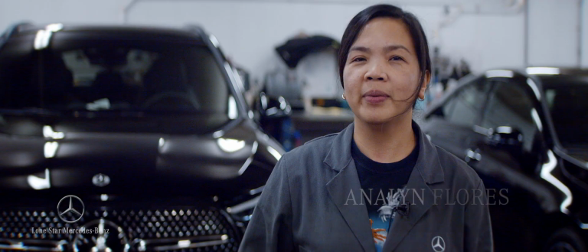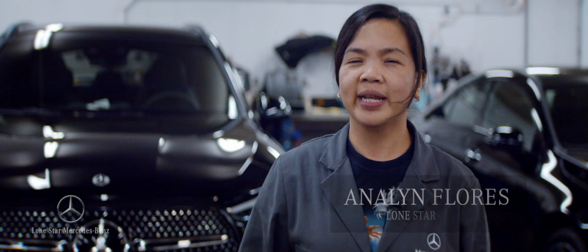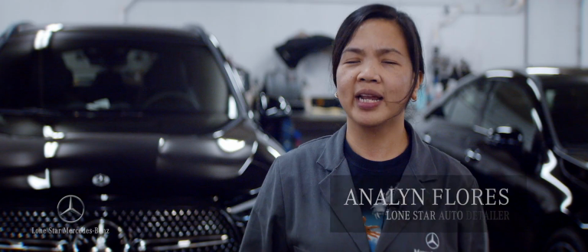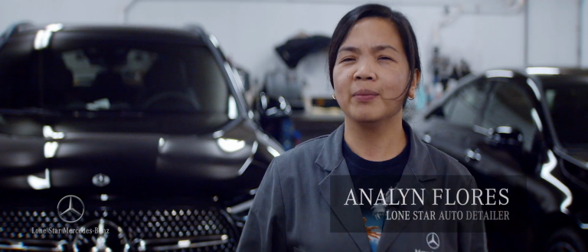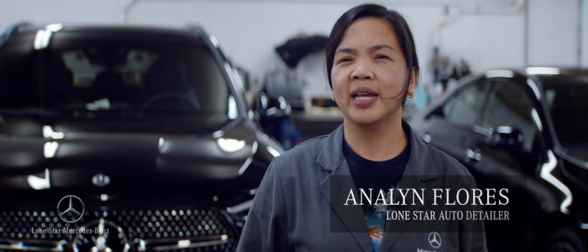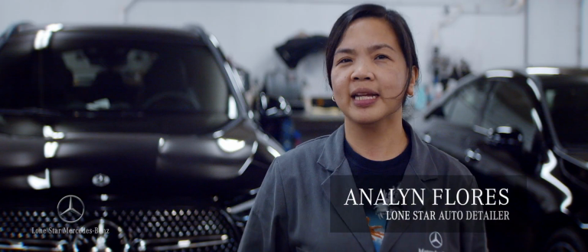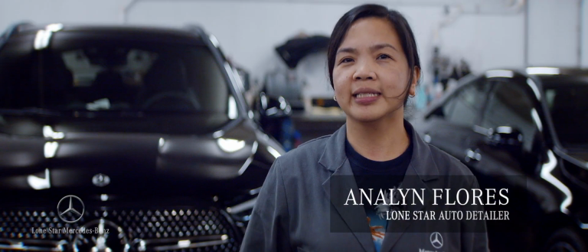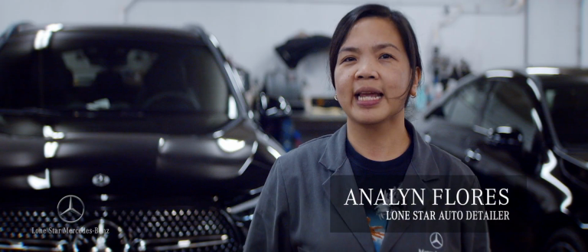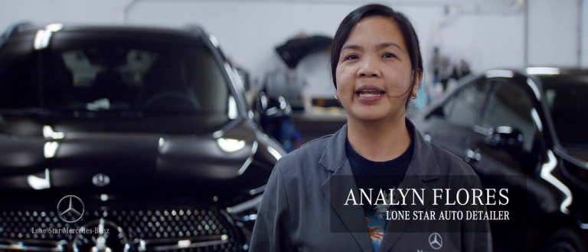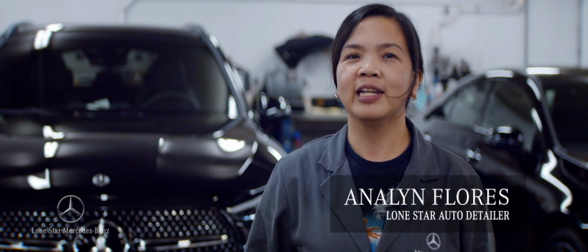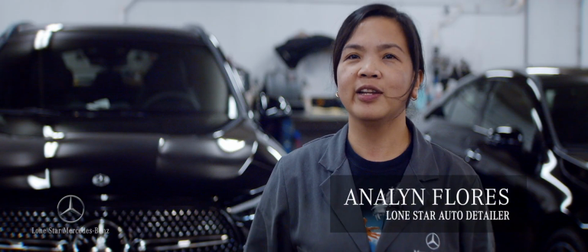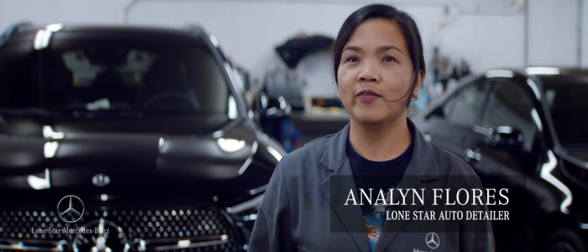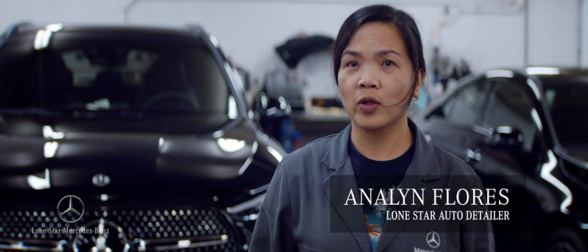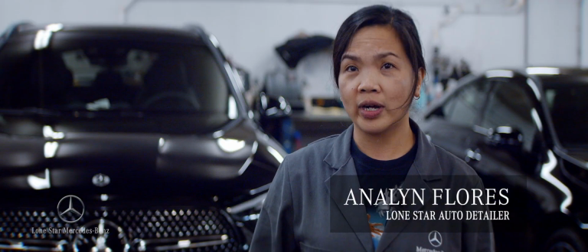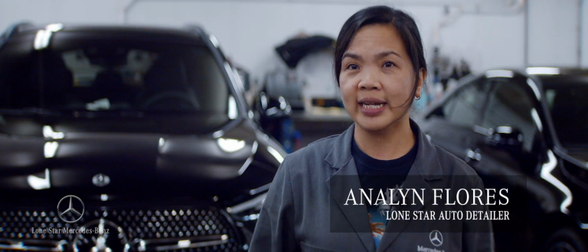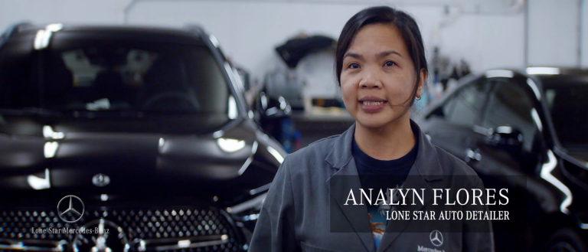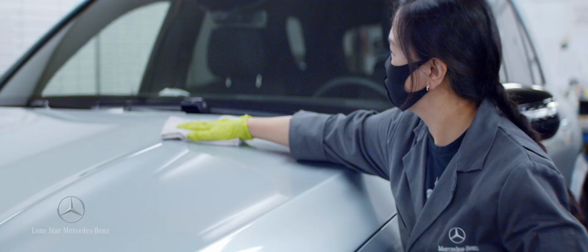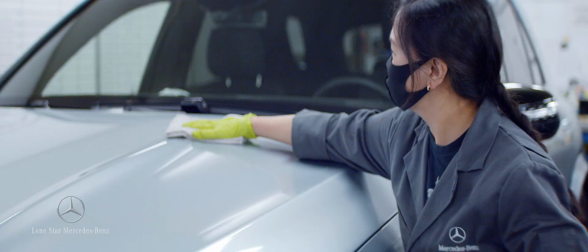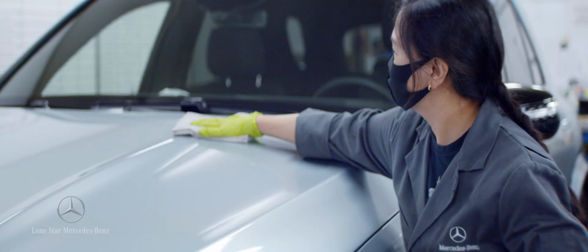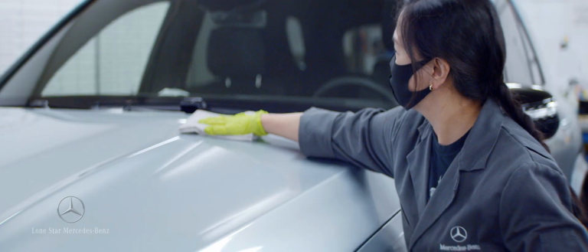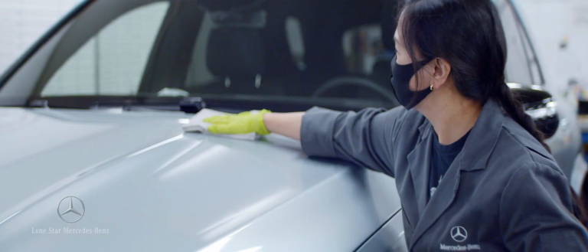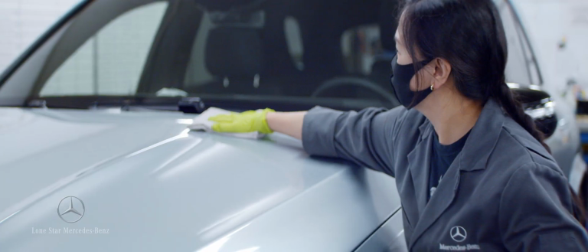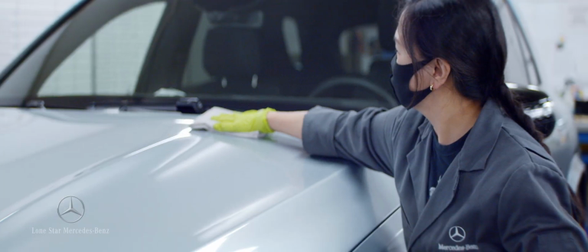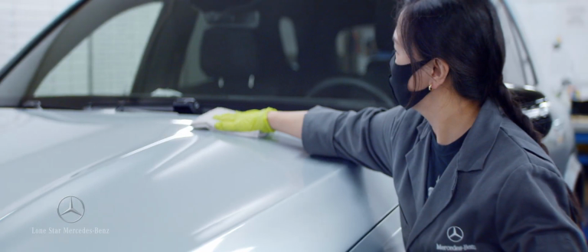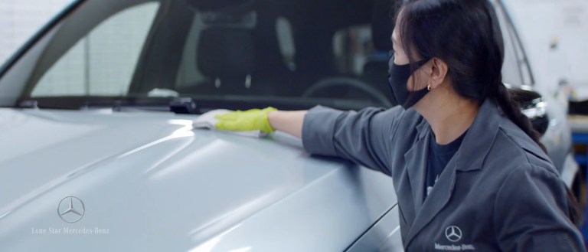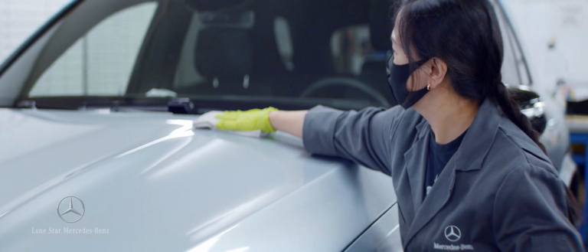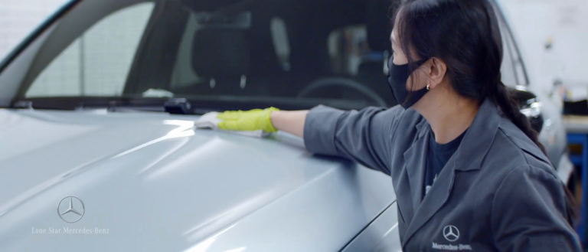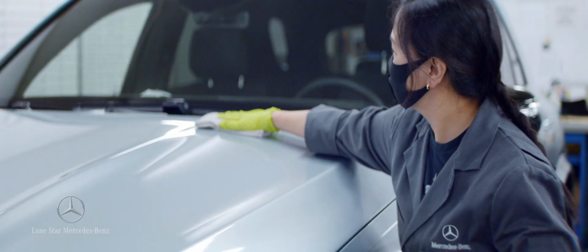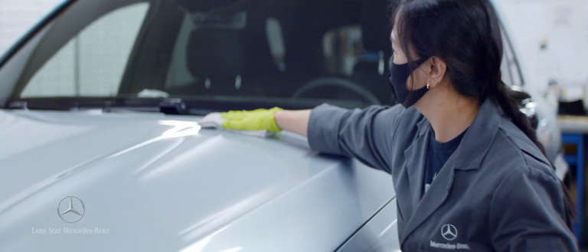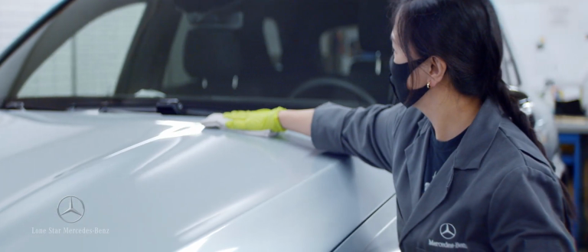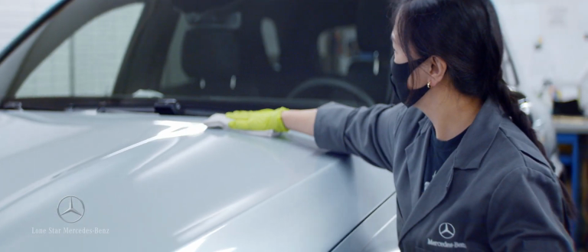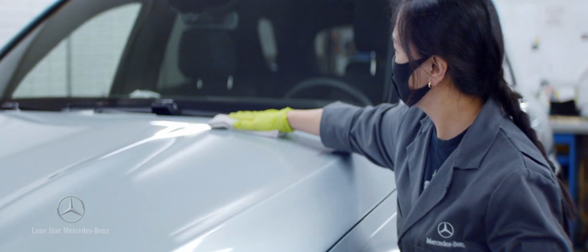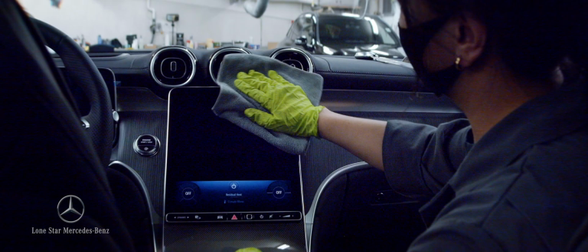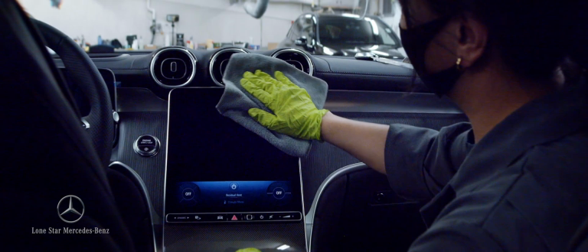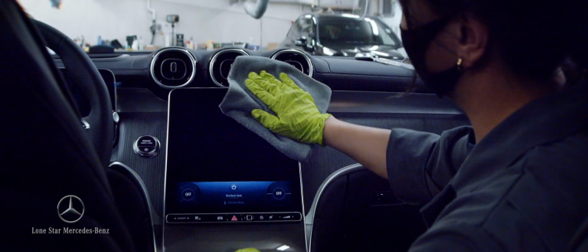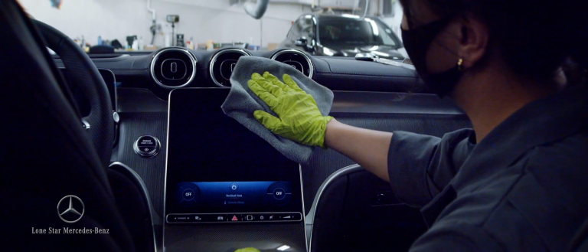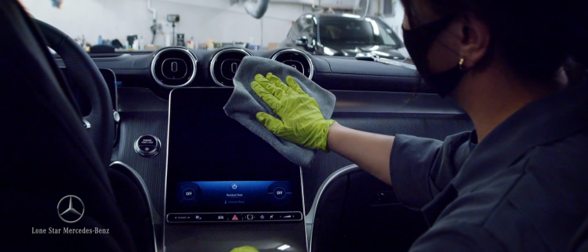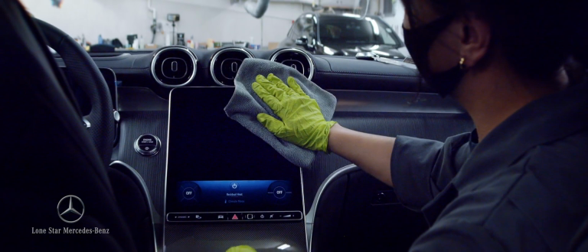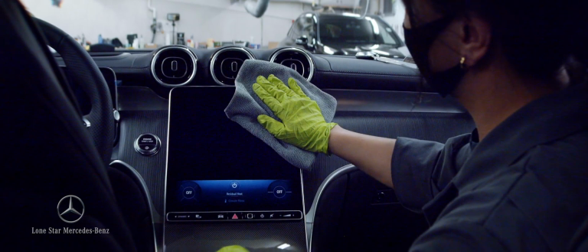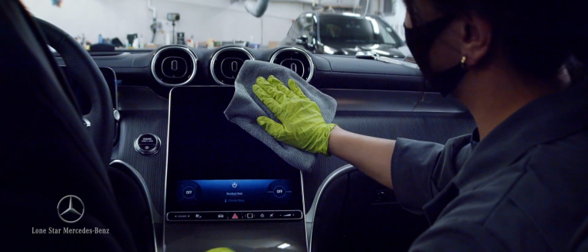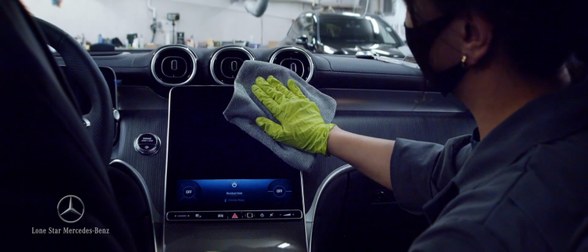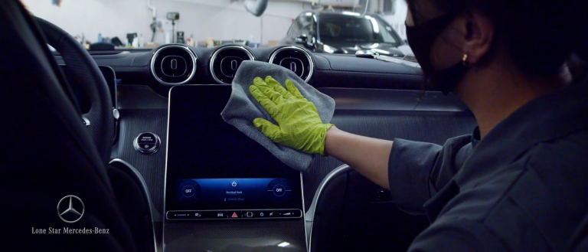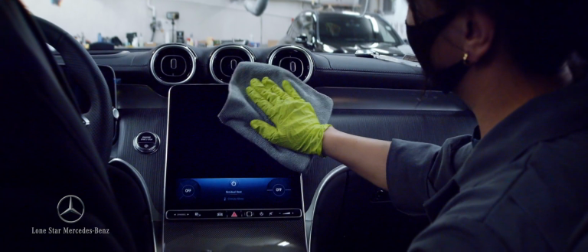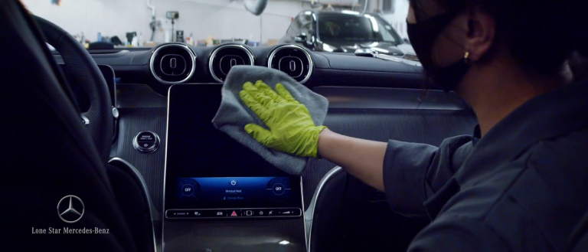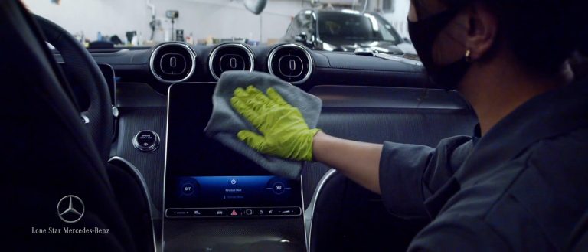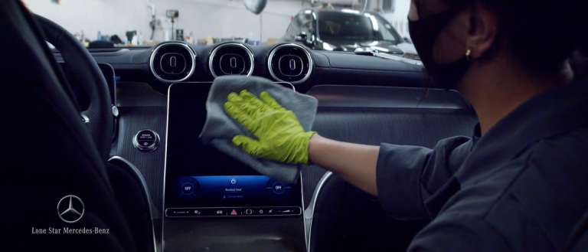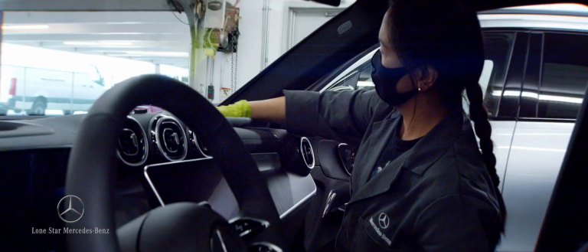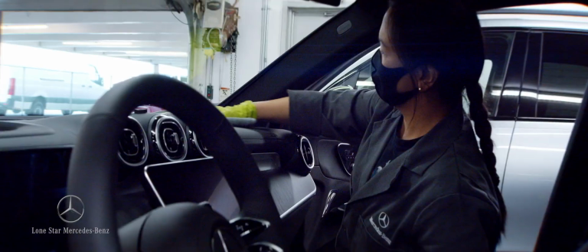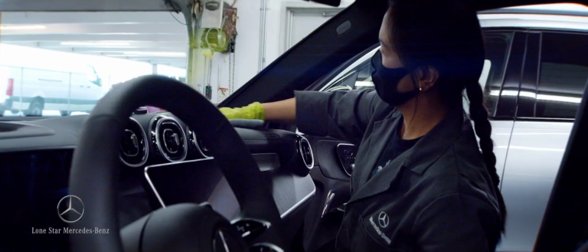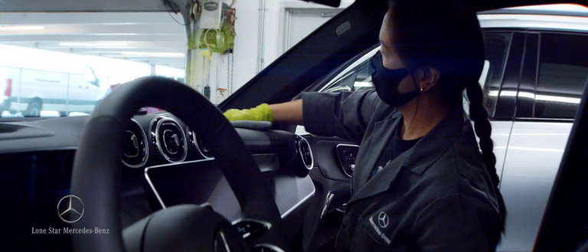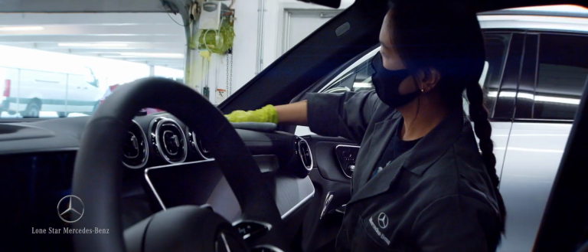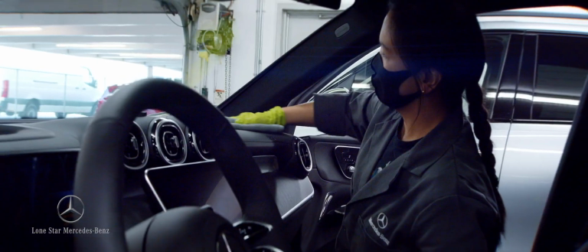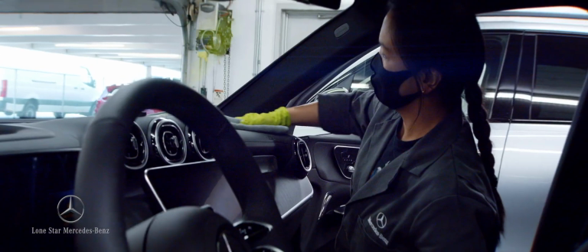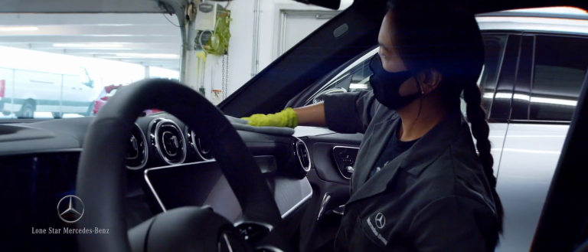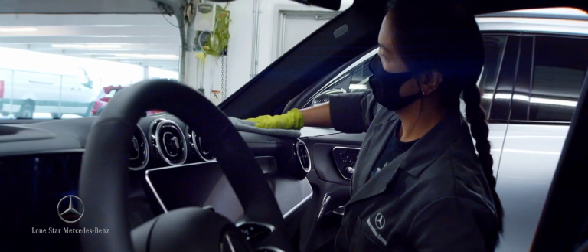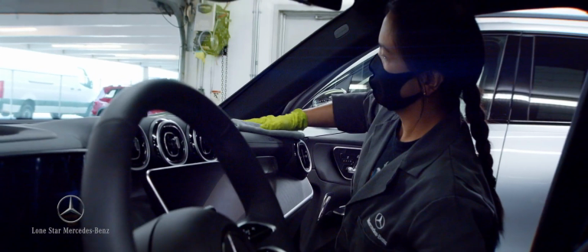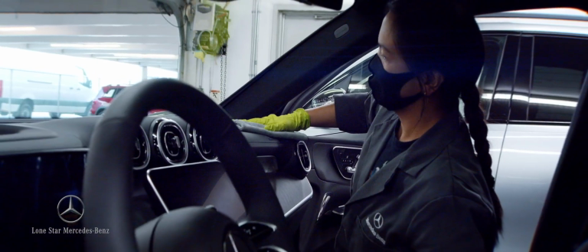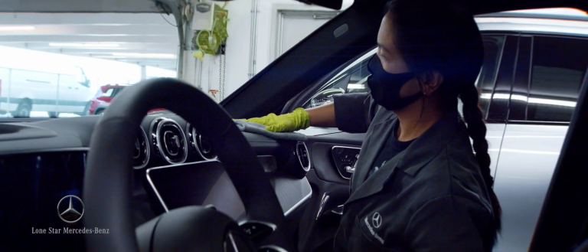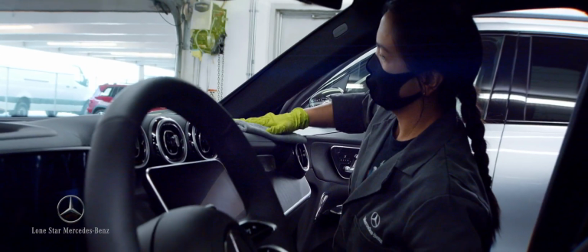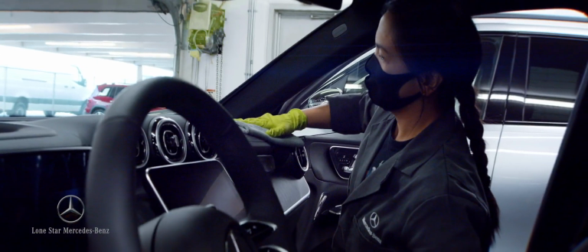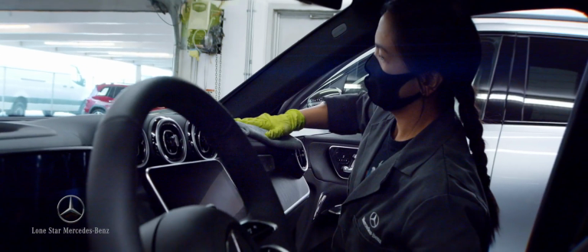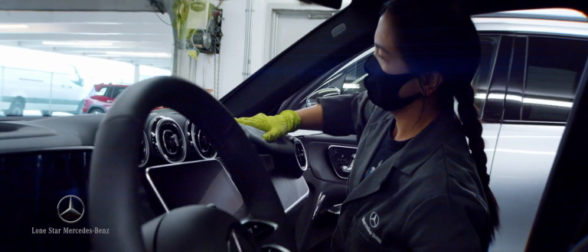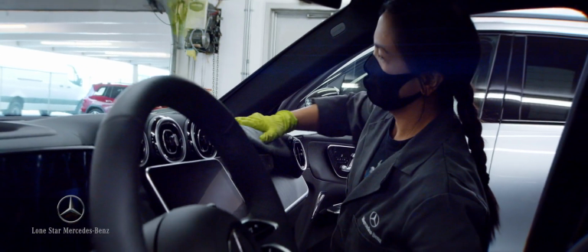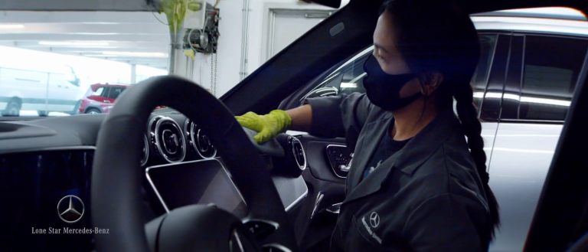My name is Annalyn Flores. I'm an auto detailer here, and I've been working with Lone Star for almost 10 years now.